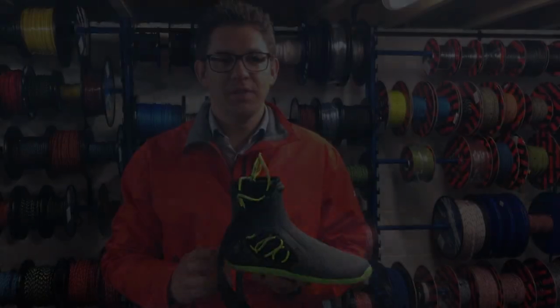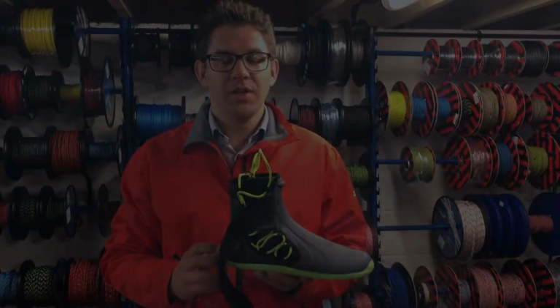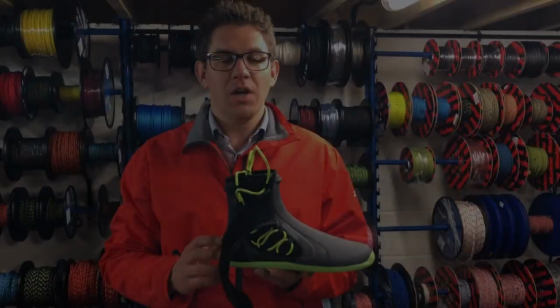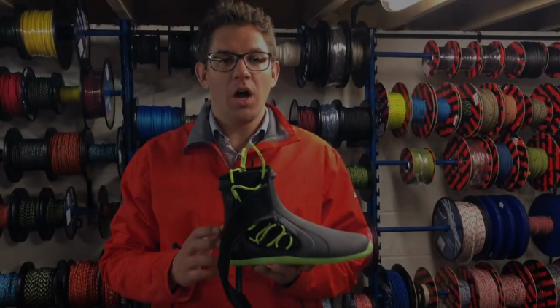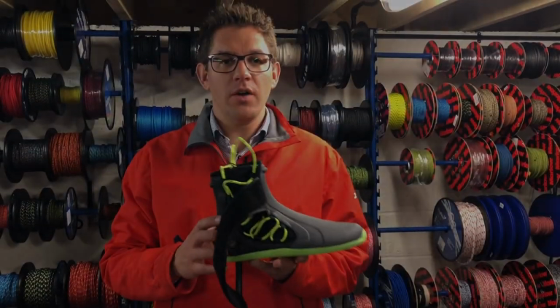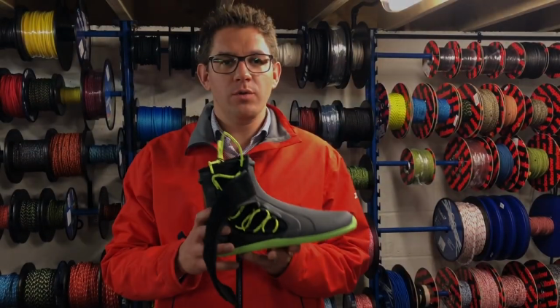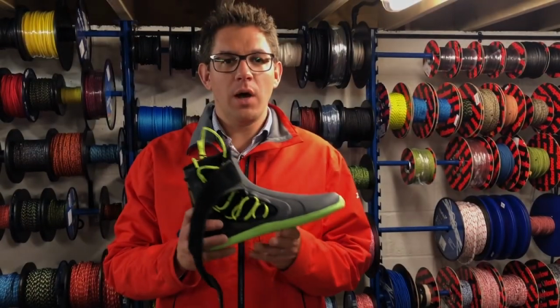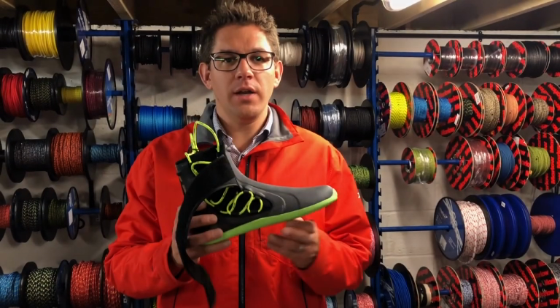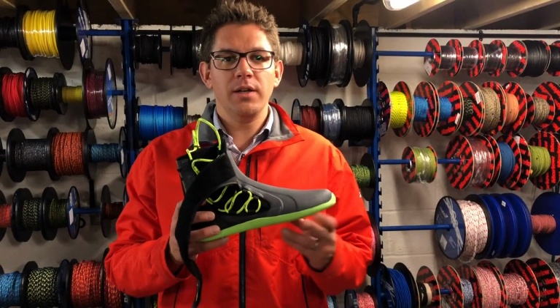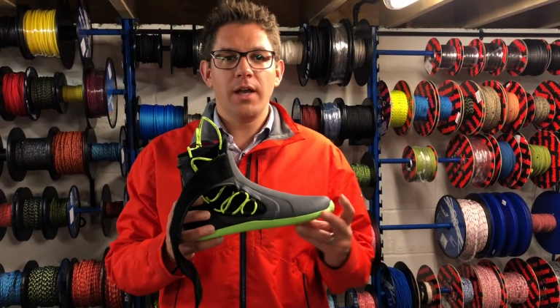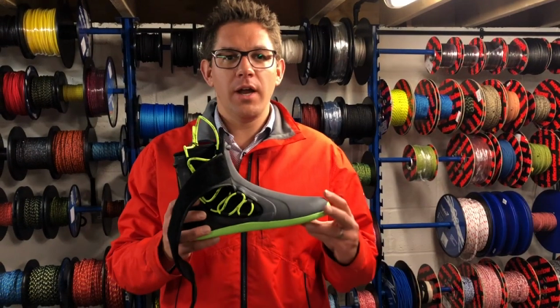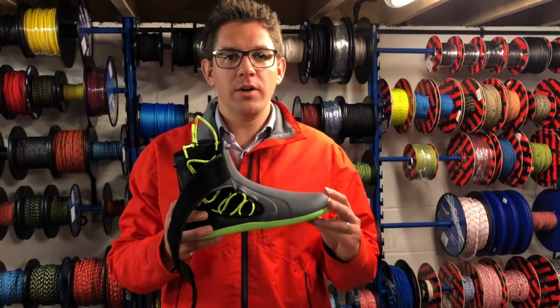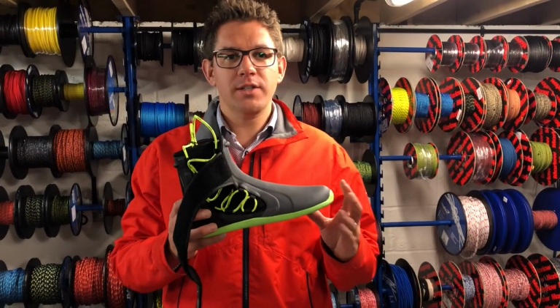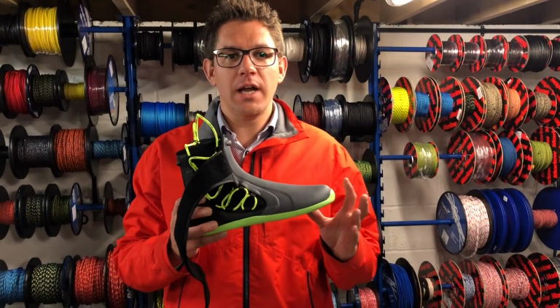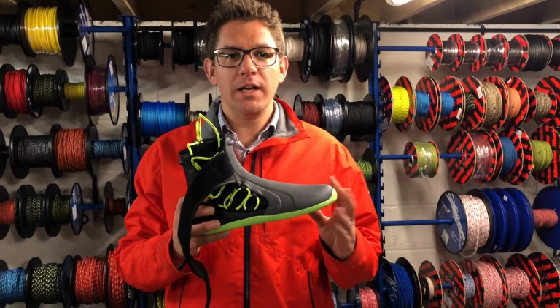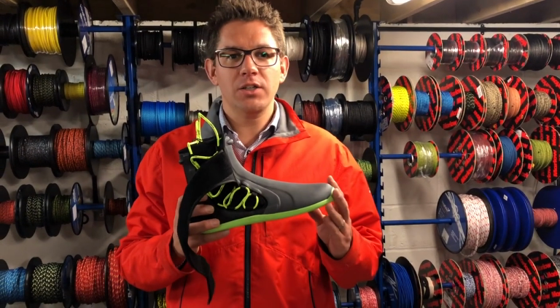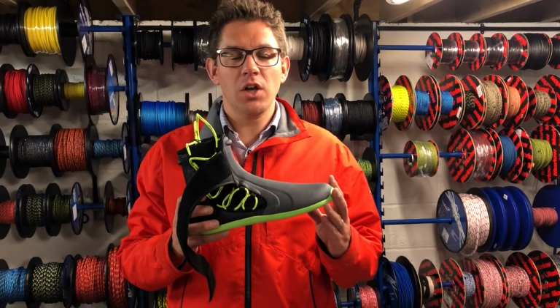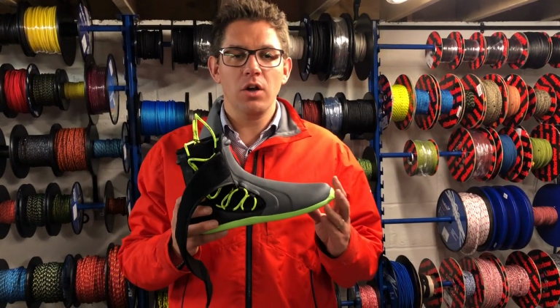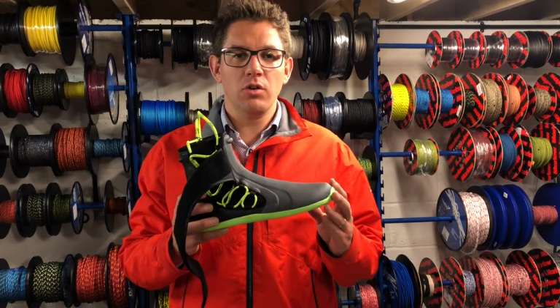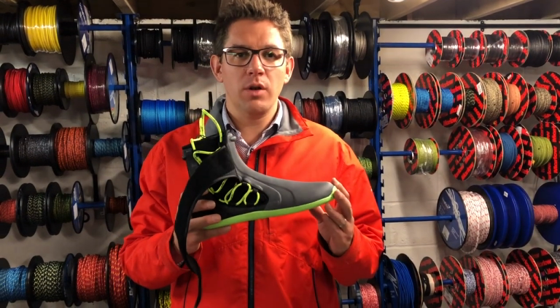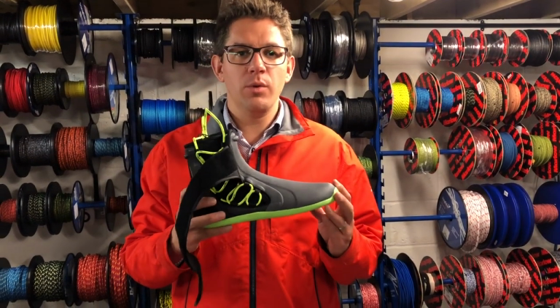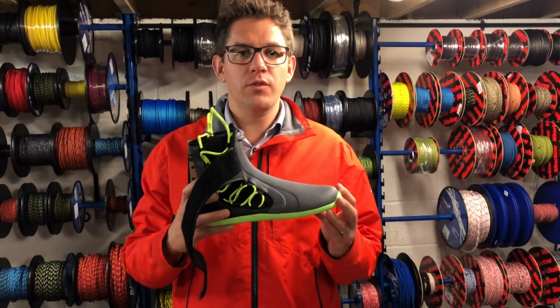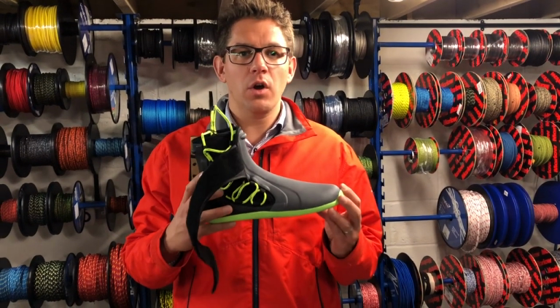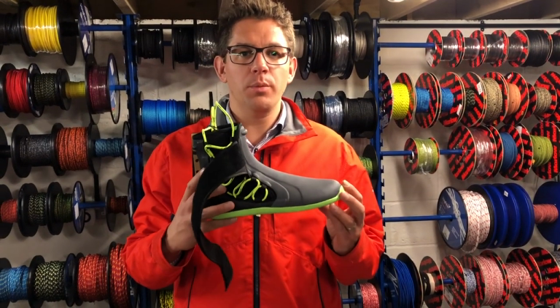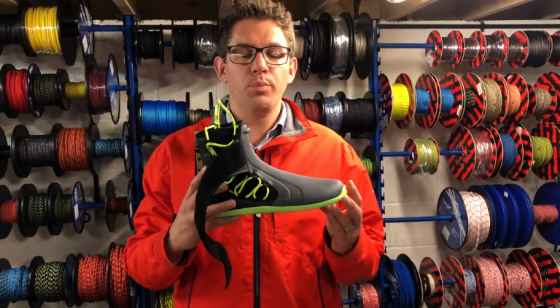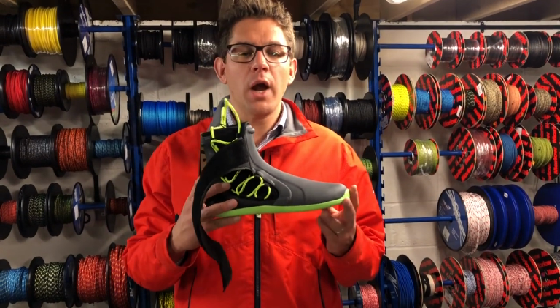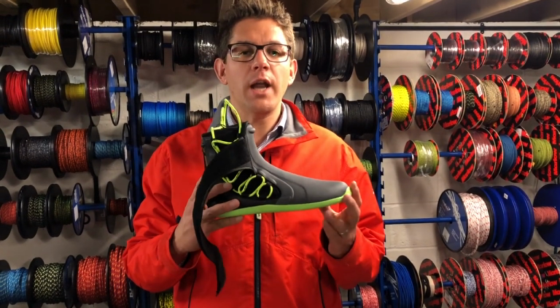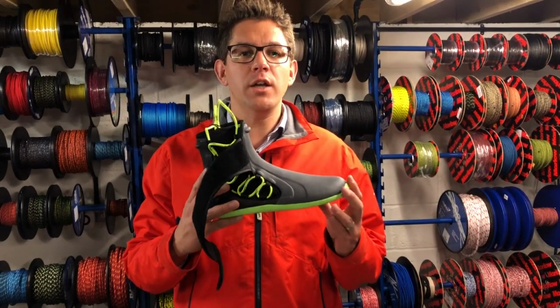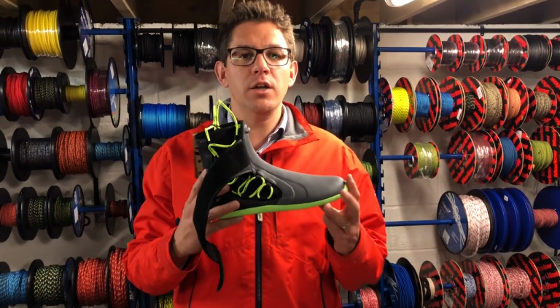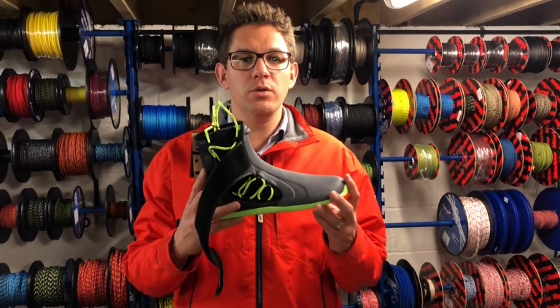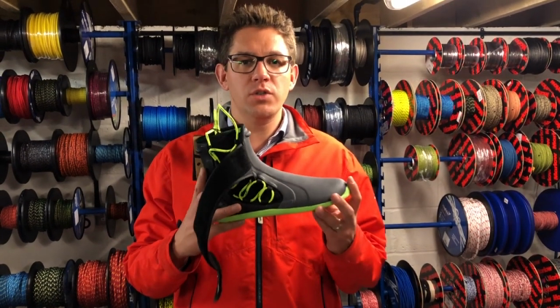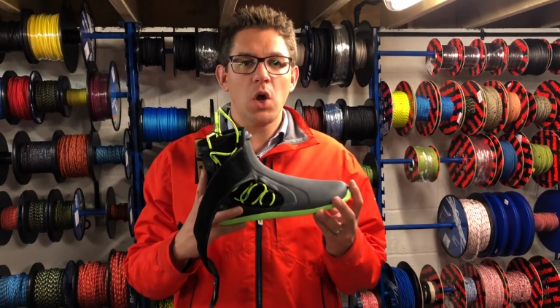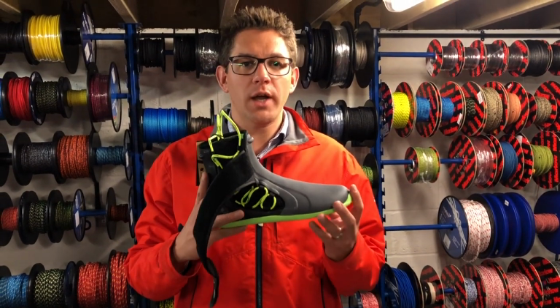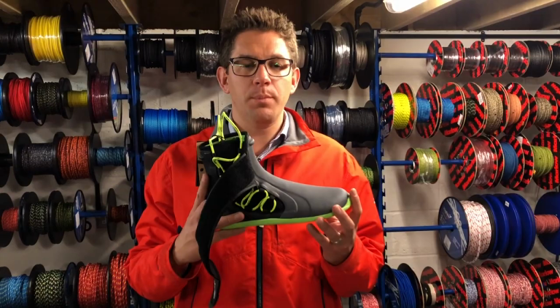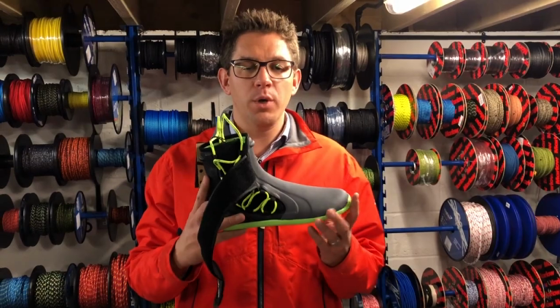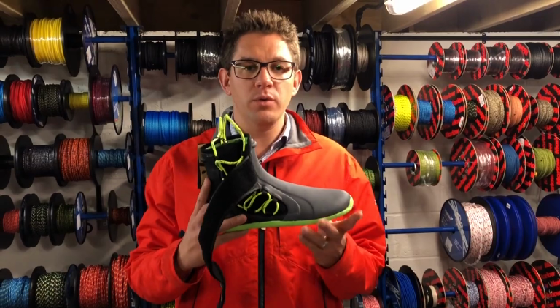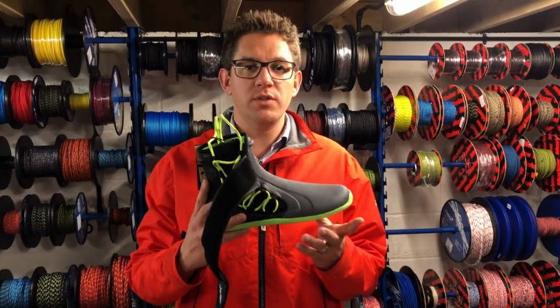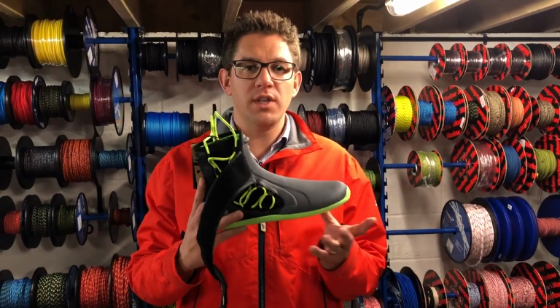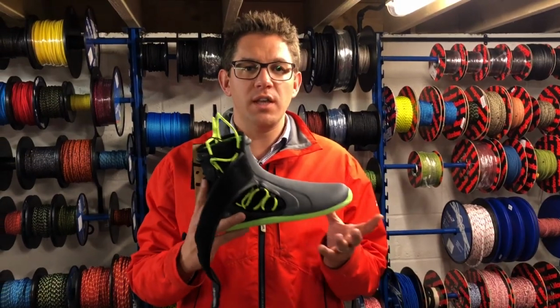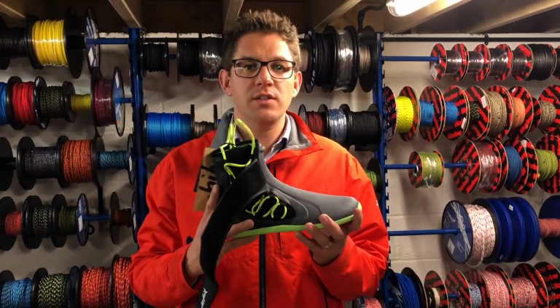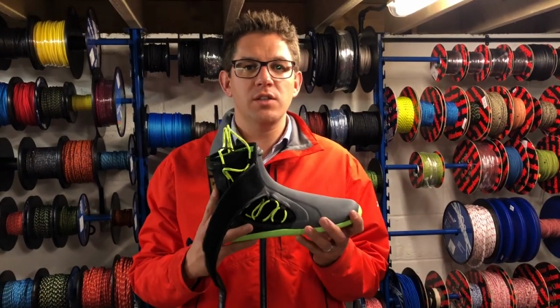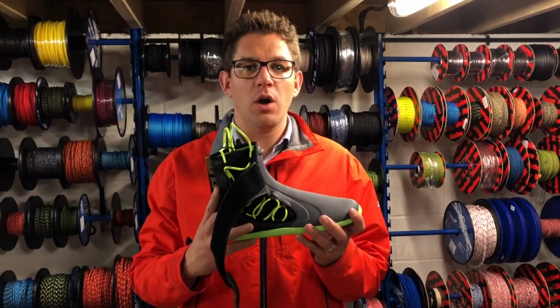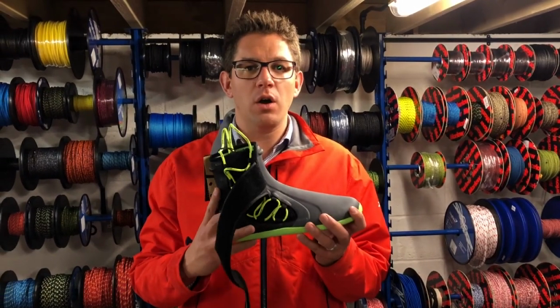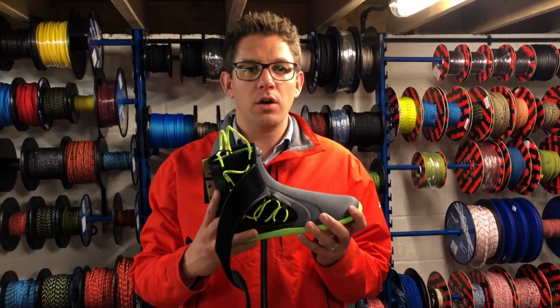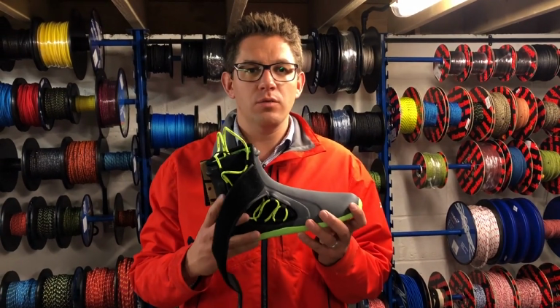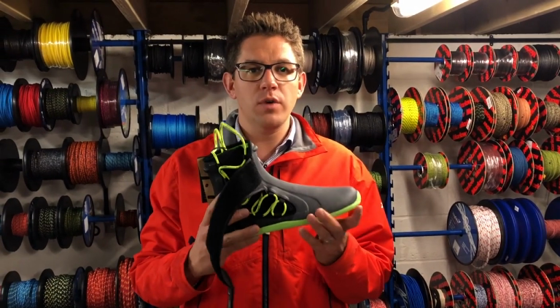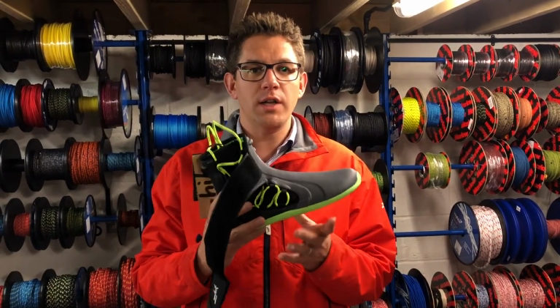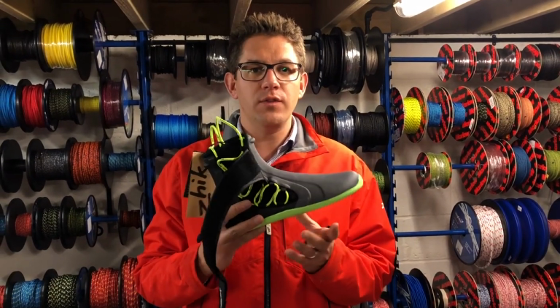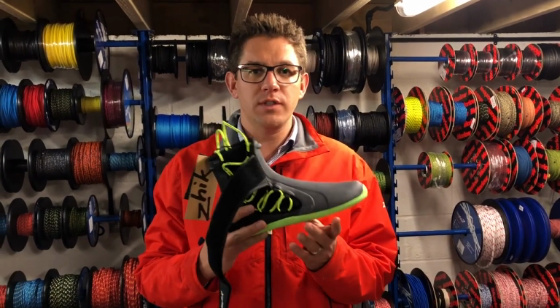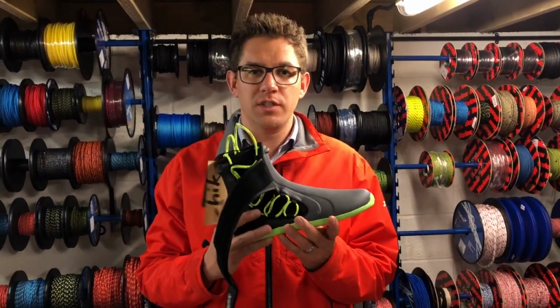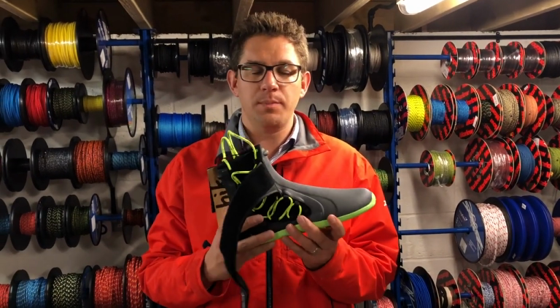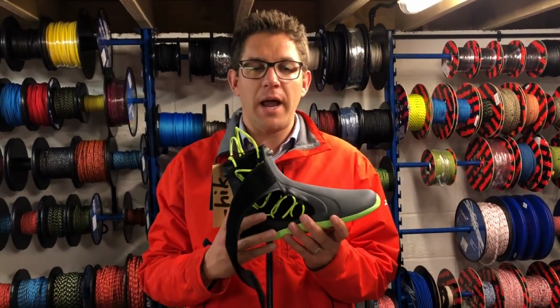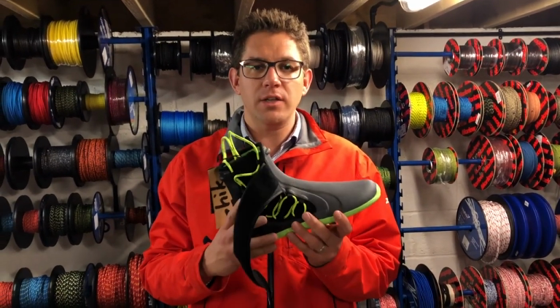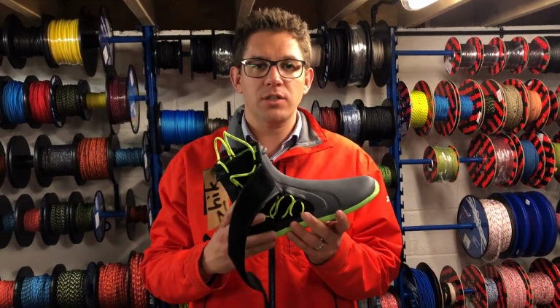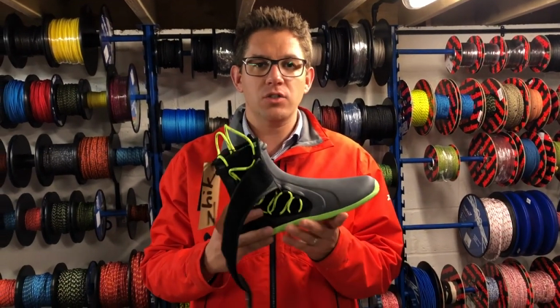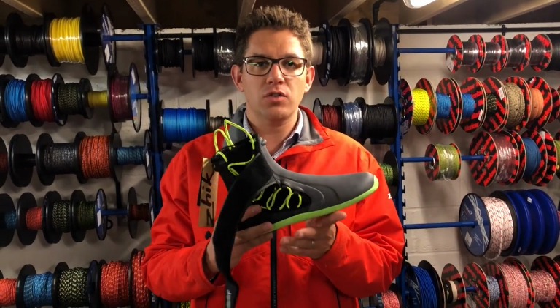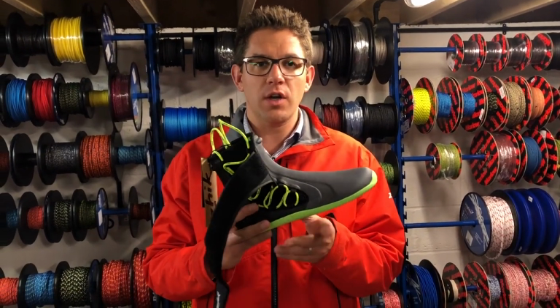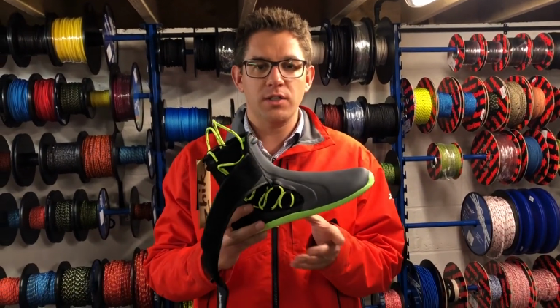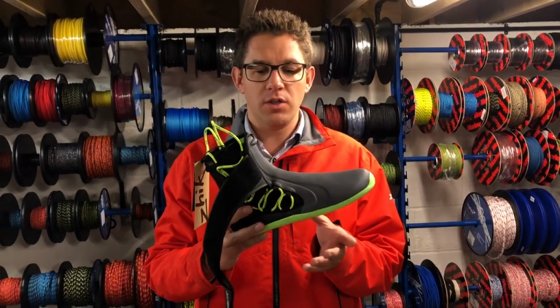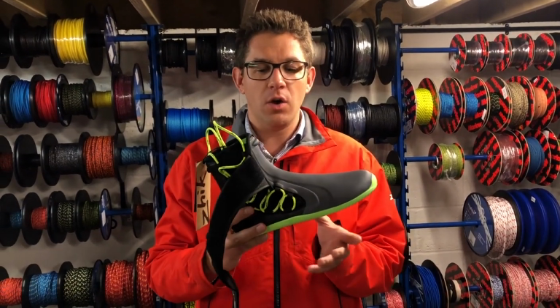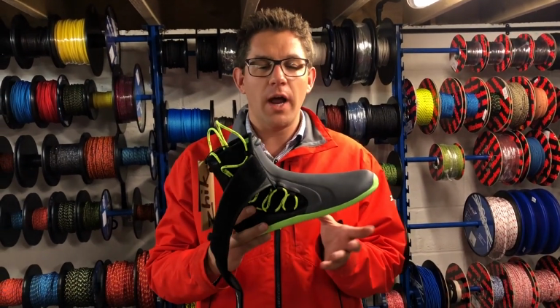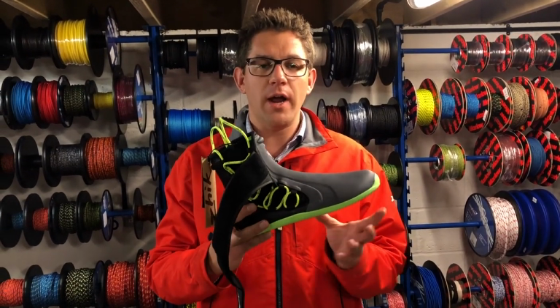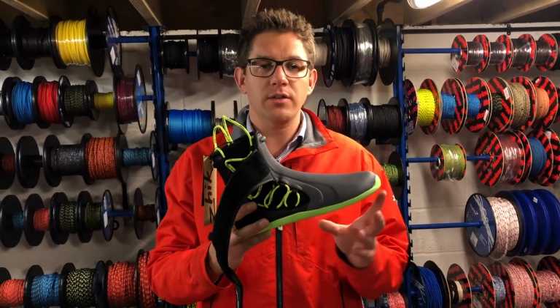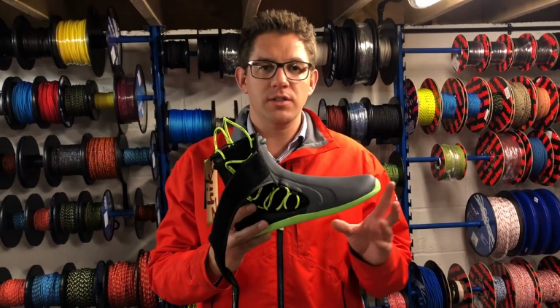Hi everyone, here at Sailing Charnlery we've got the brand new Zyke boots in stock and ready for dispatch straight to your house.